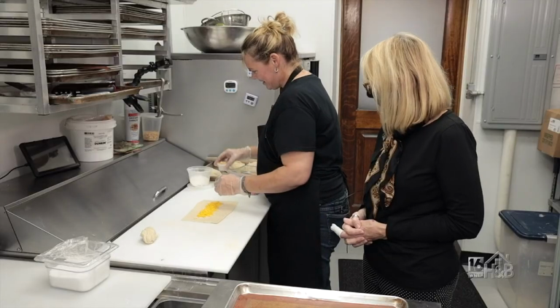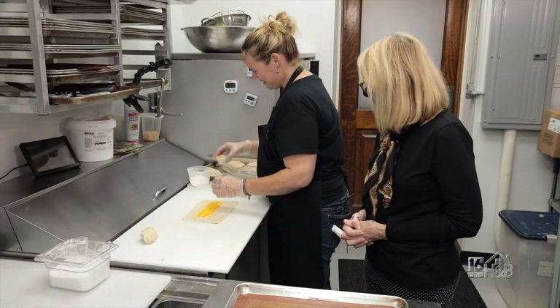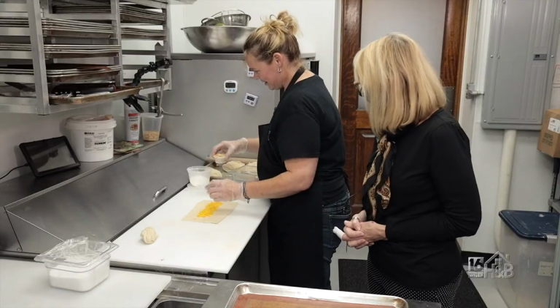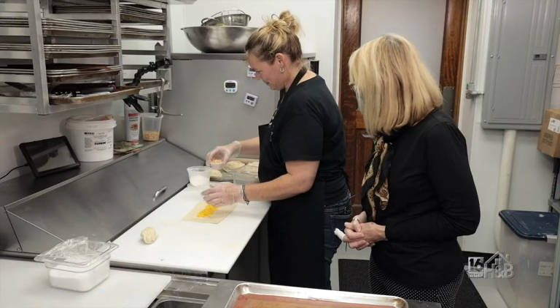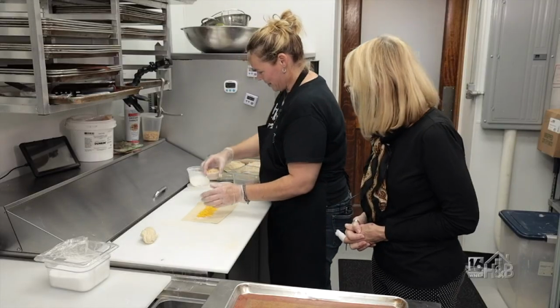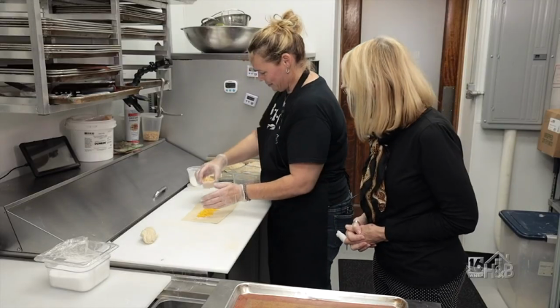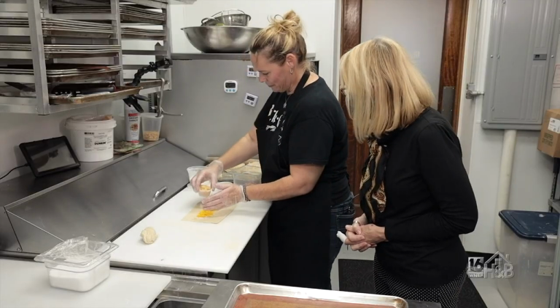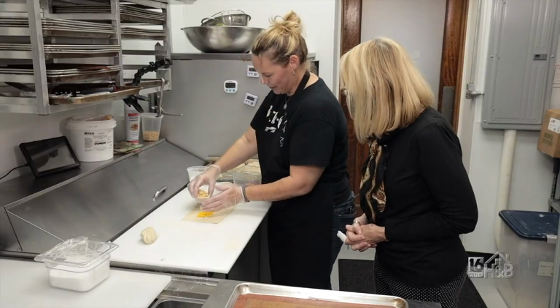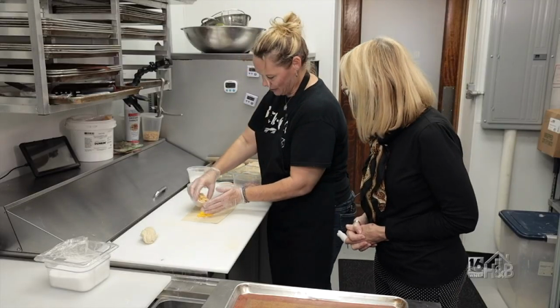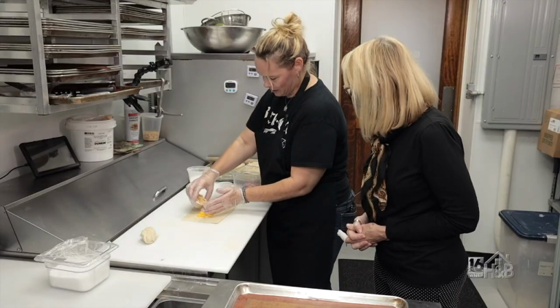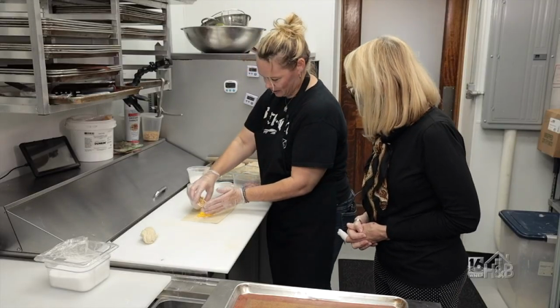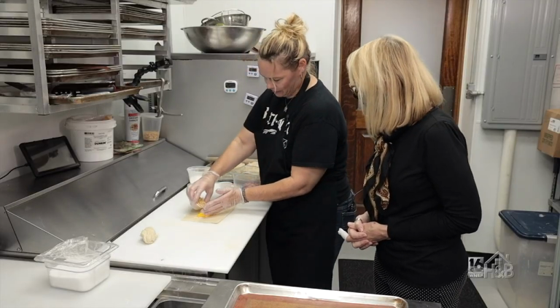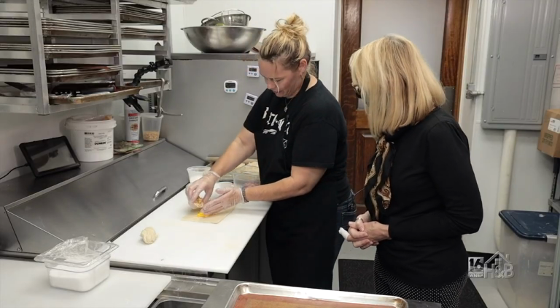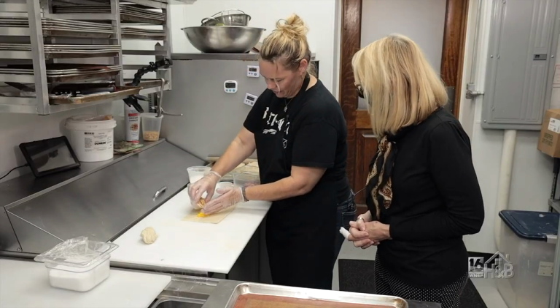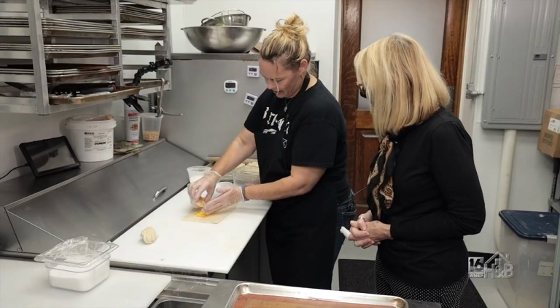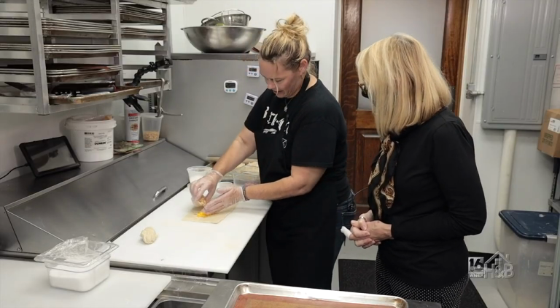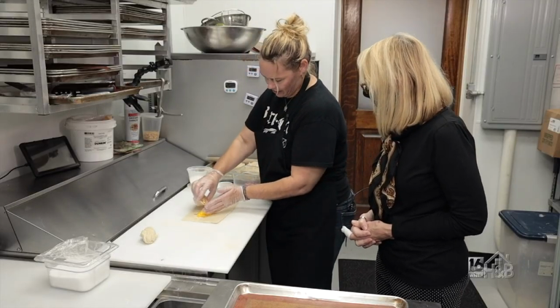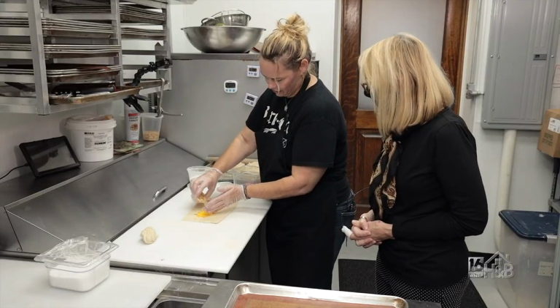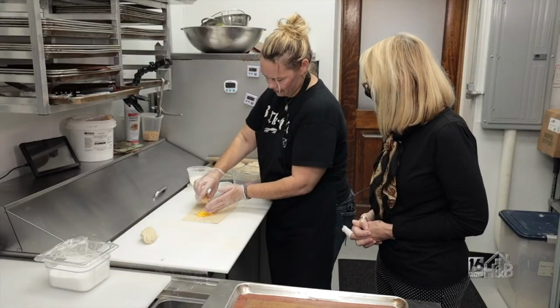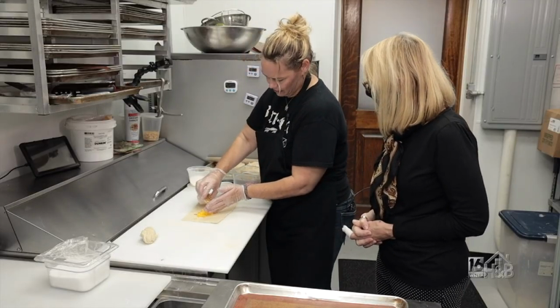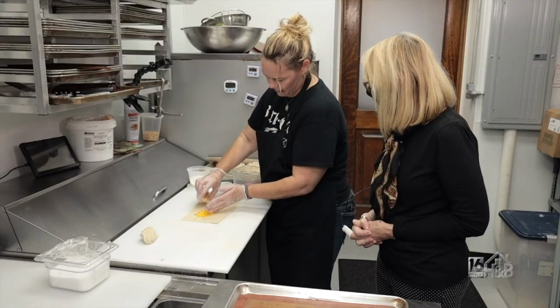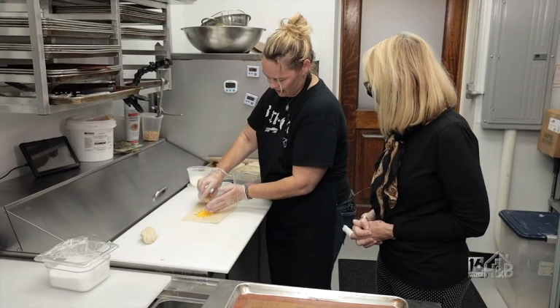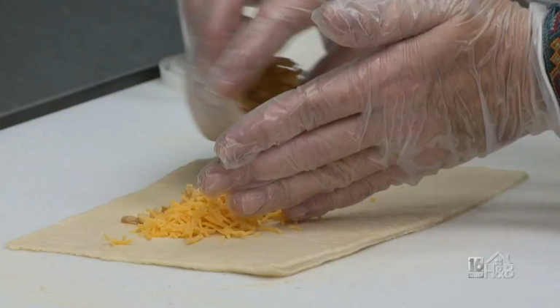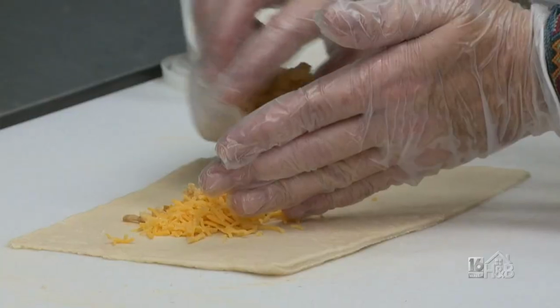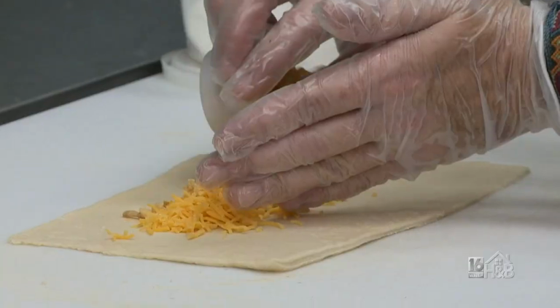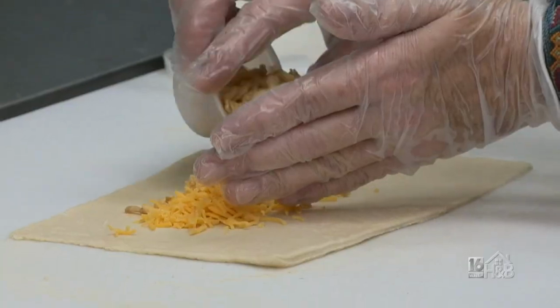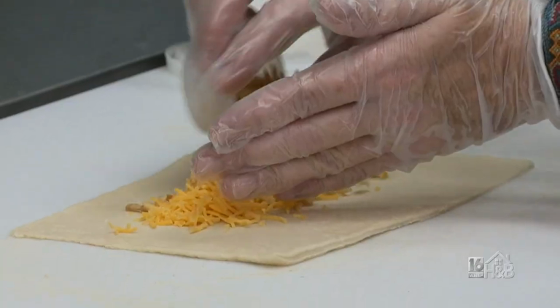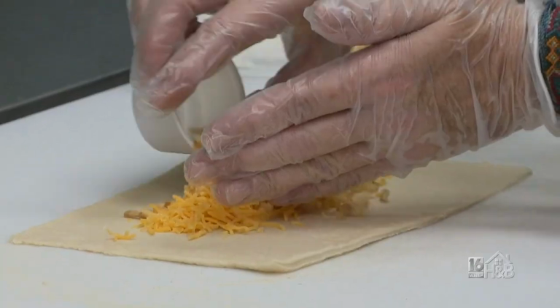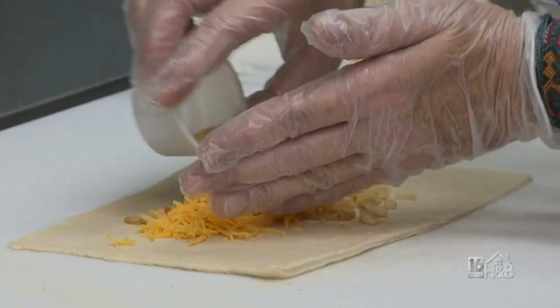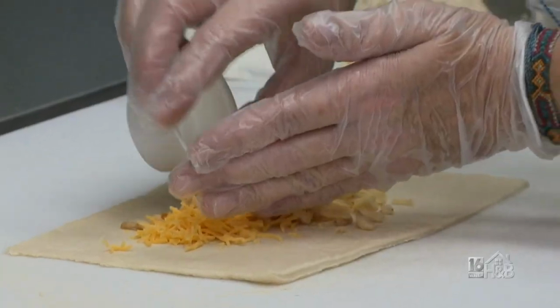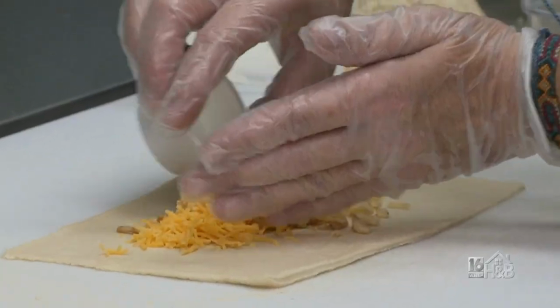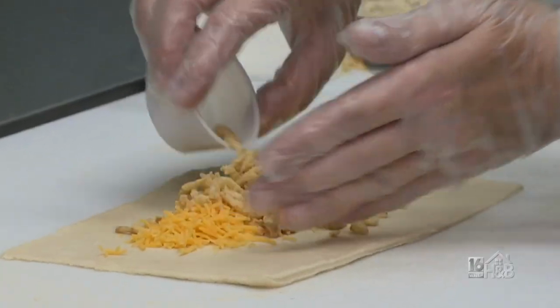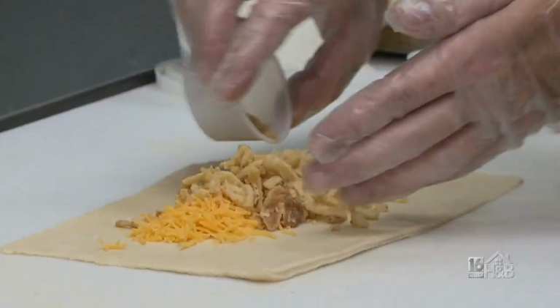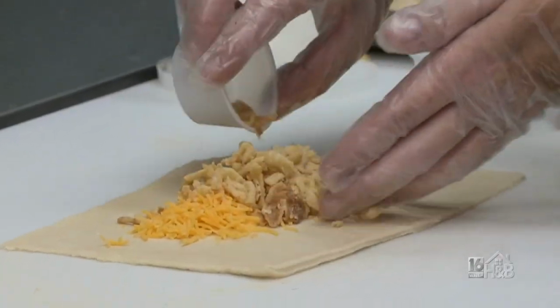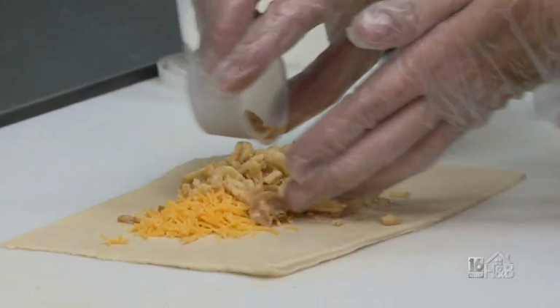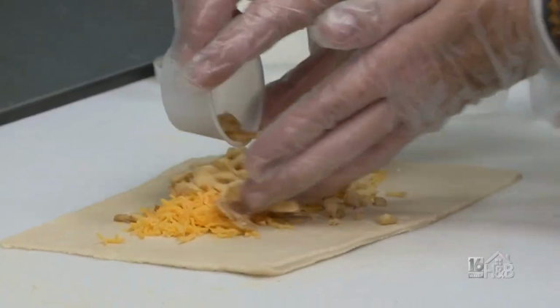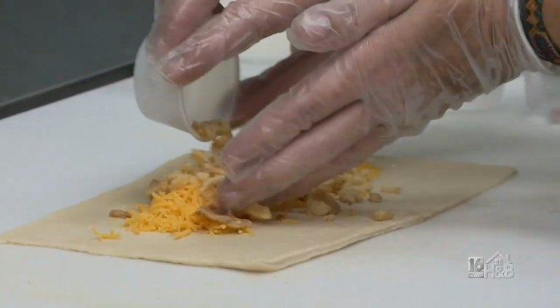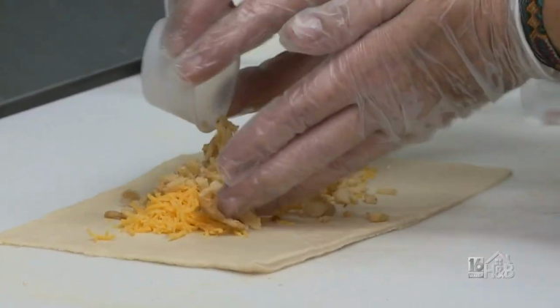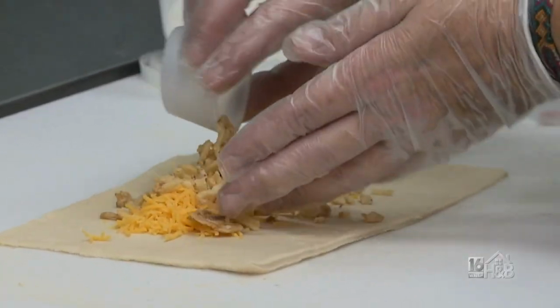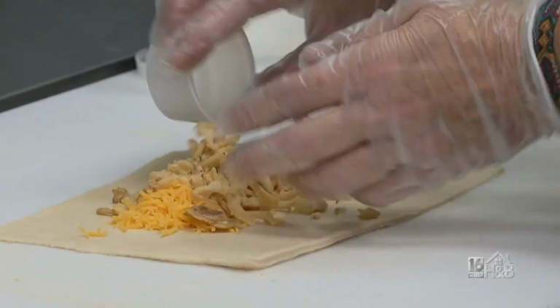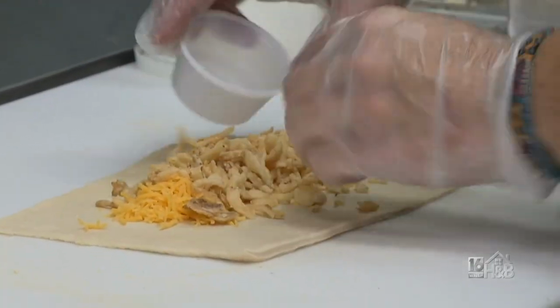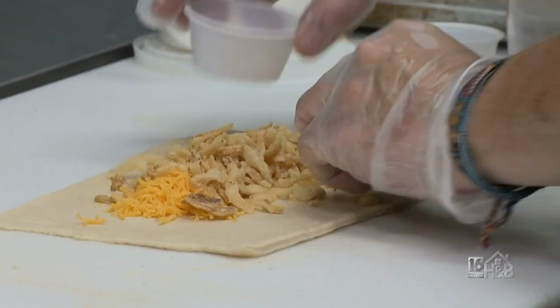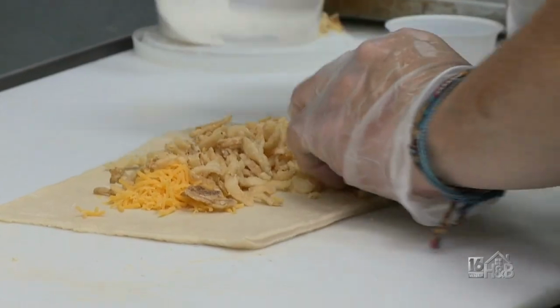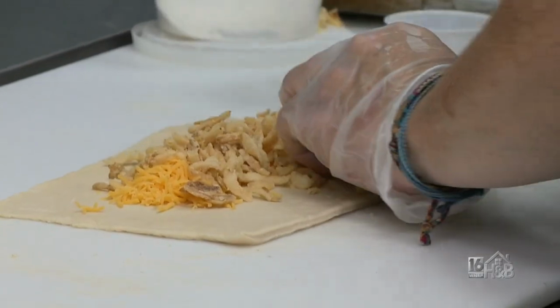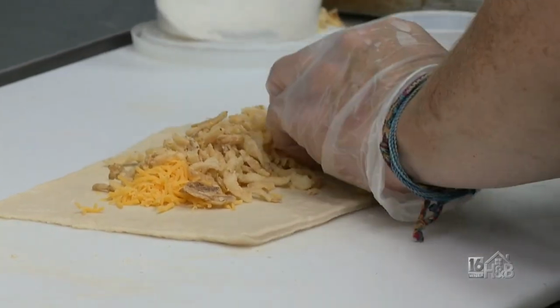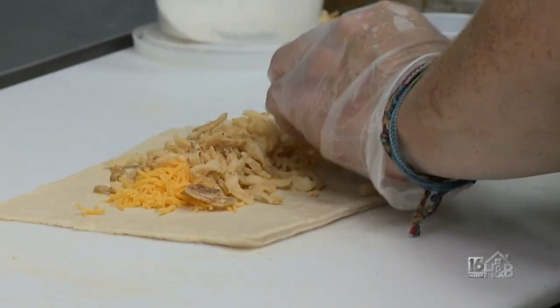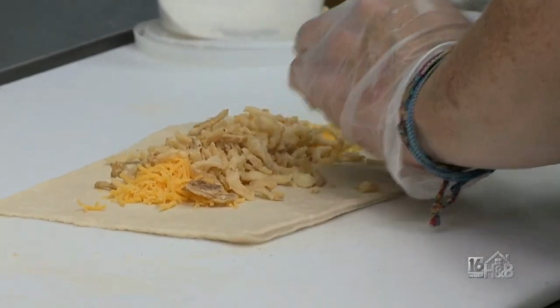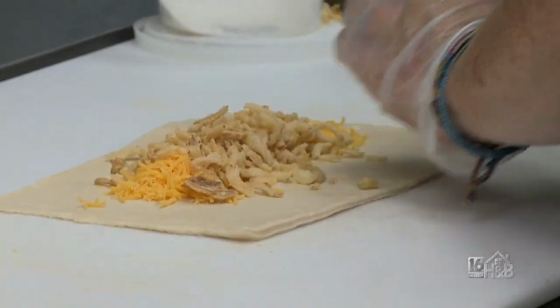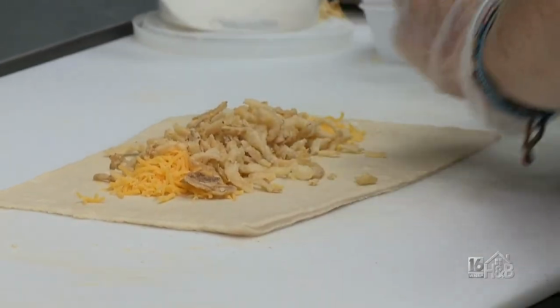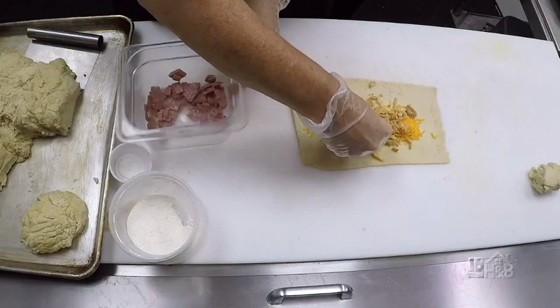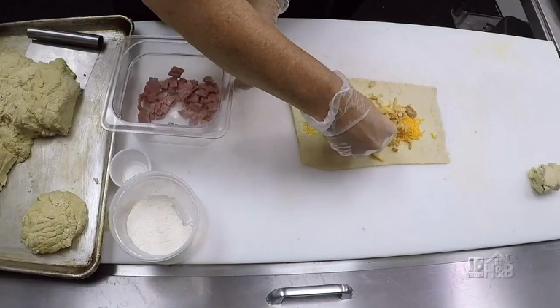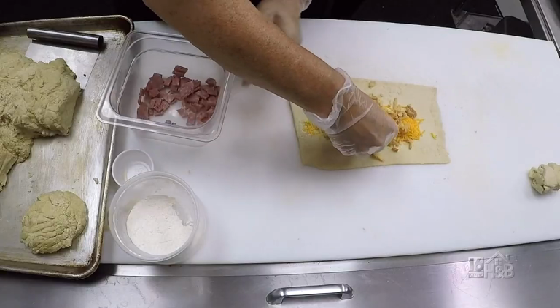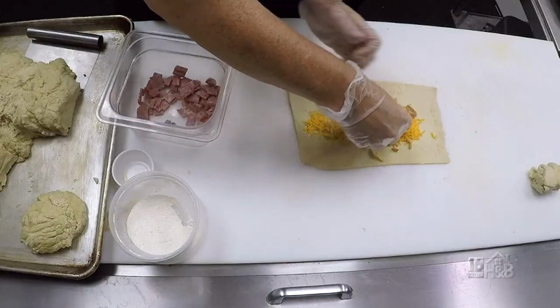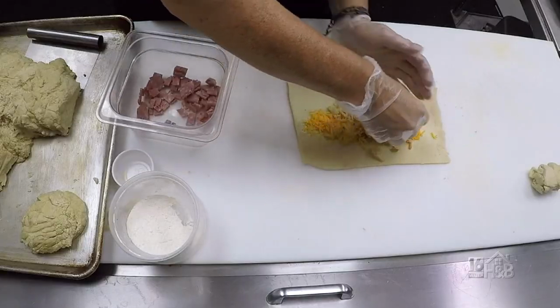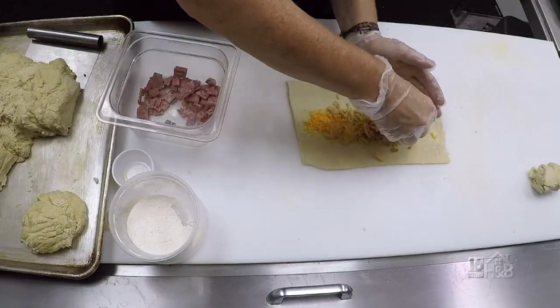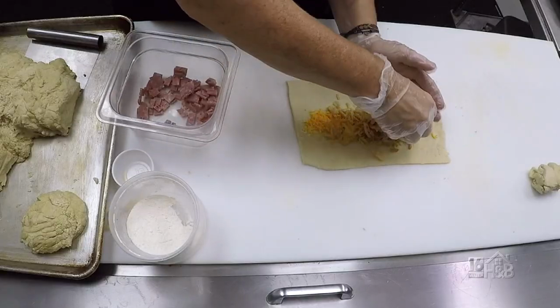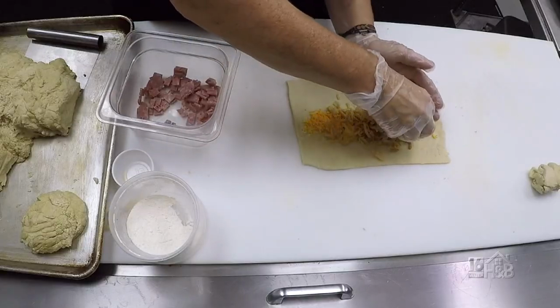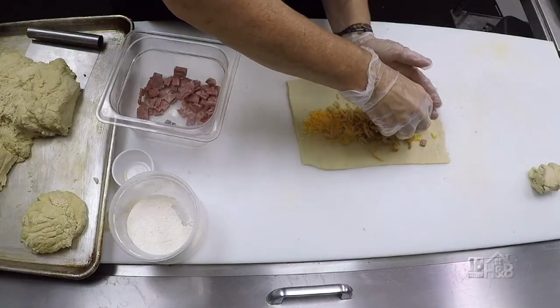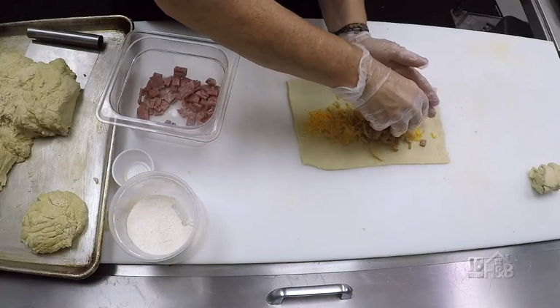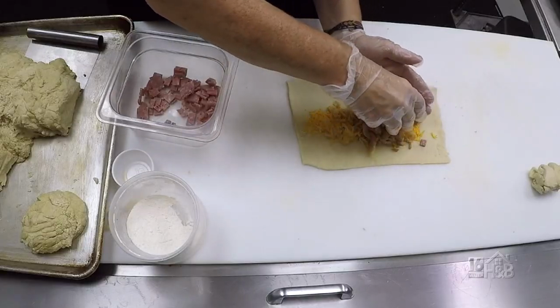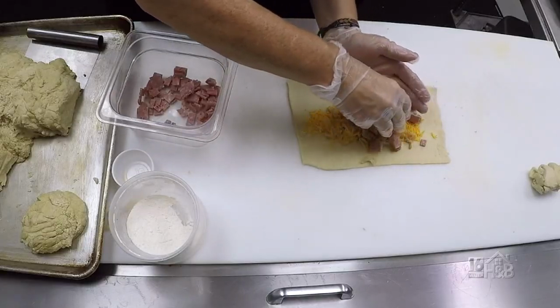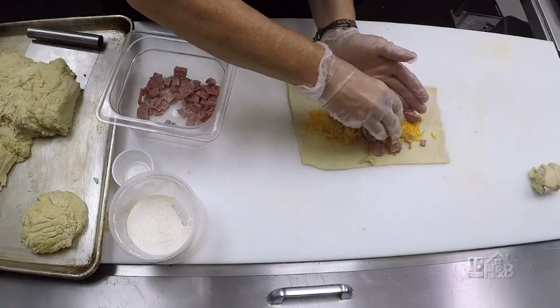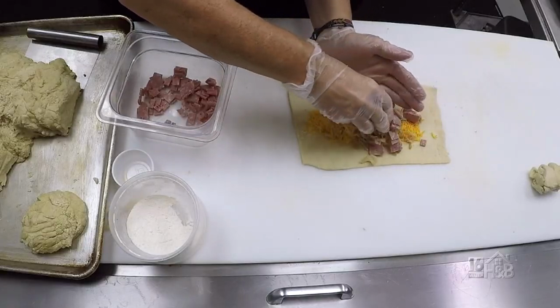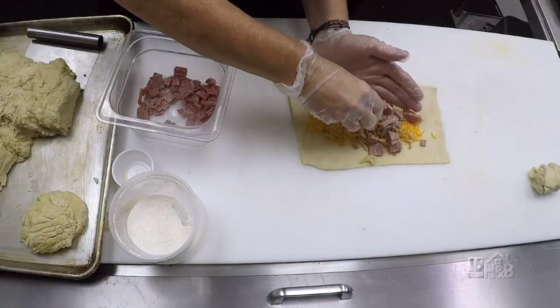Some French's fried crispy onions, and then we have our Copelandix kielbasa right in there.